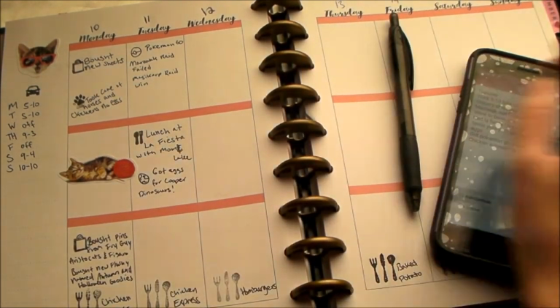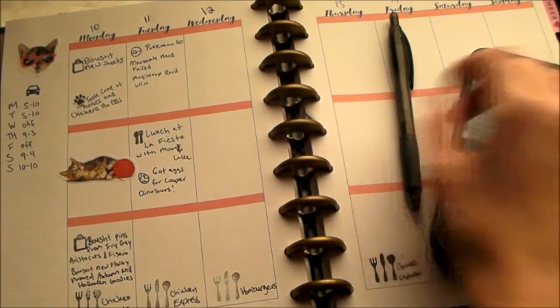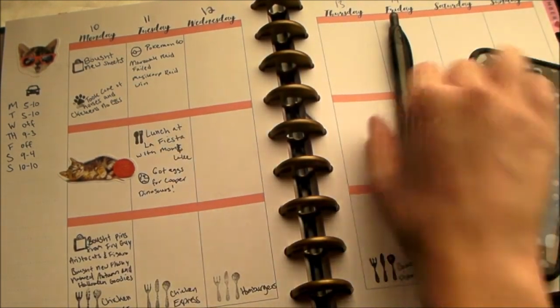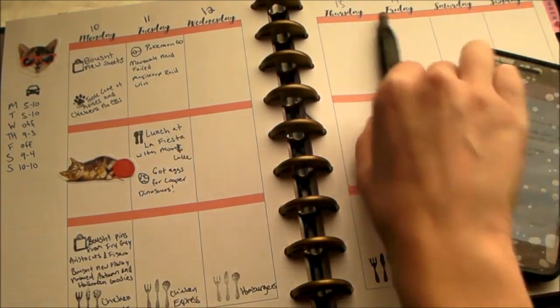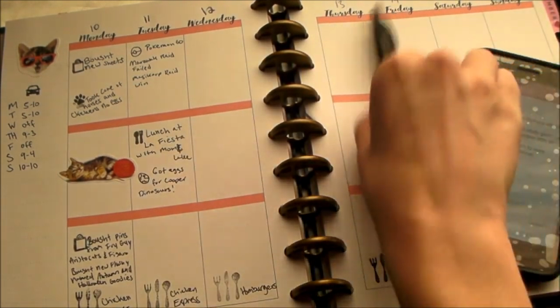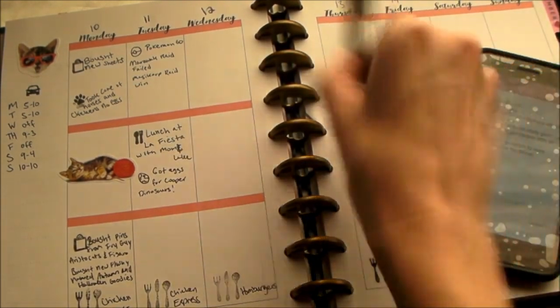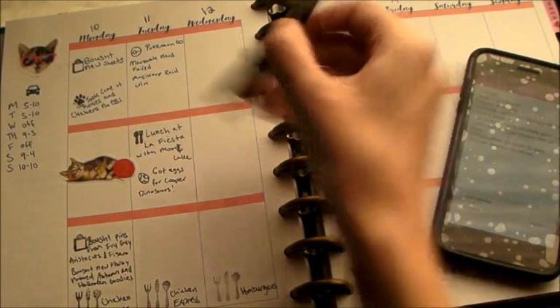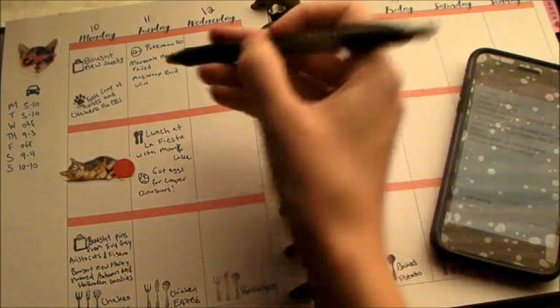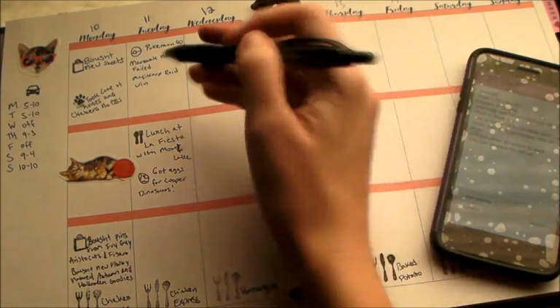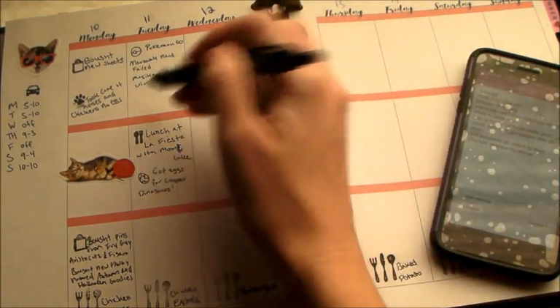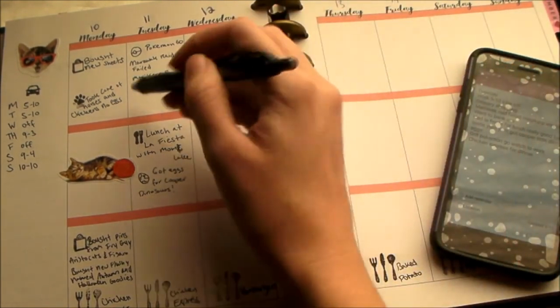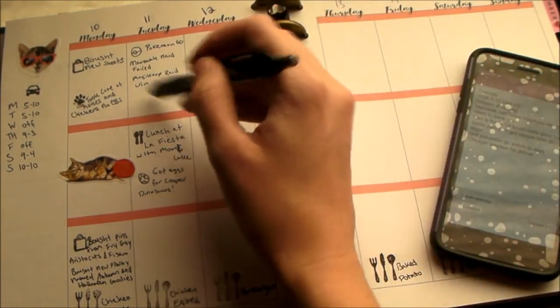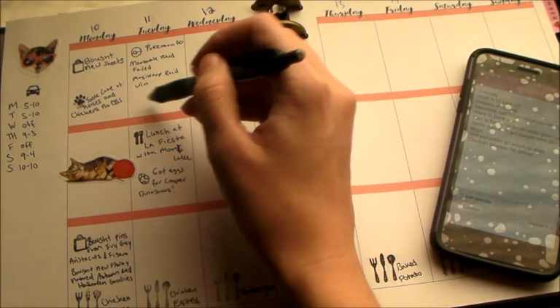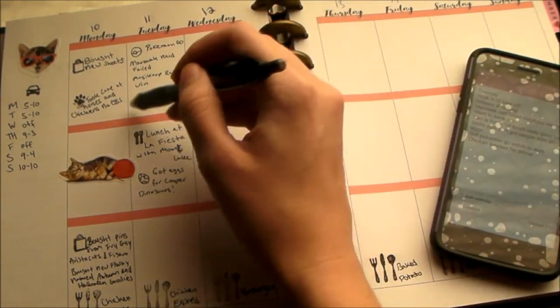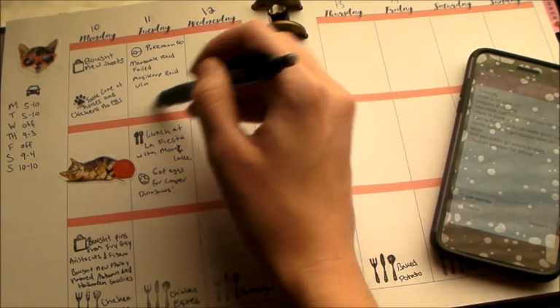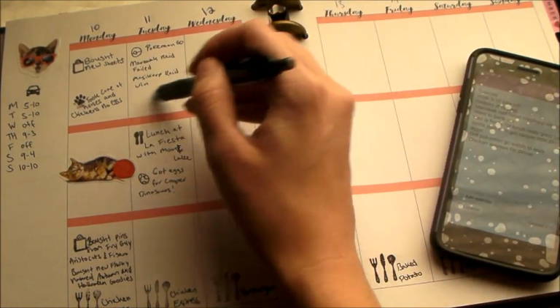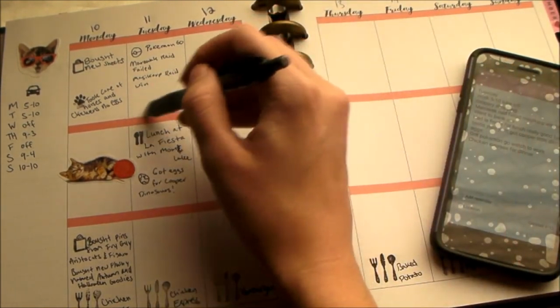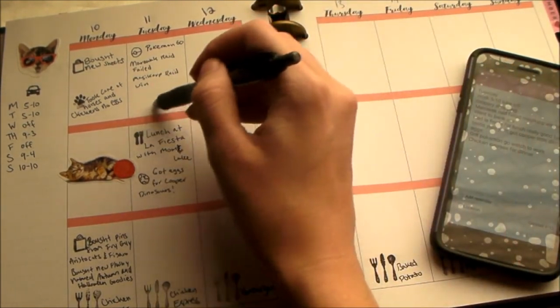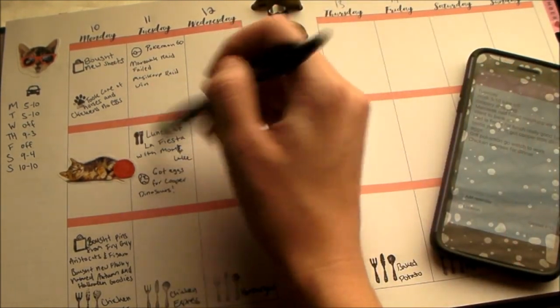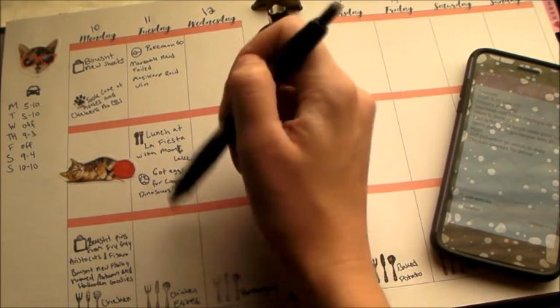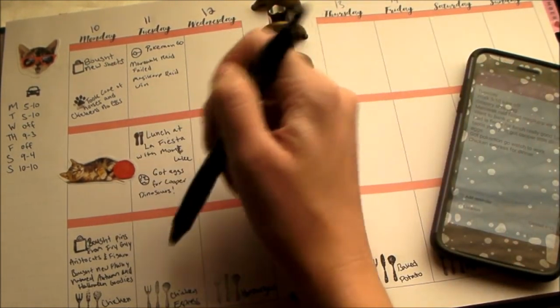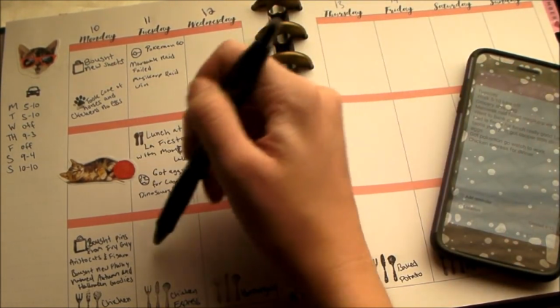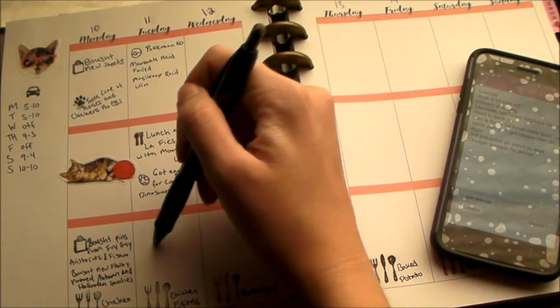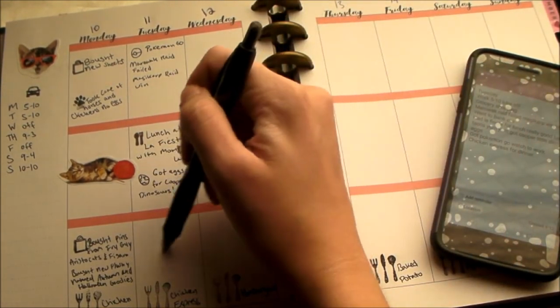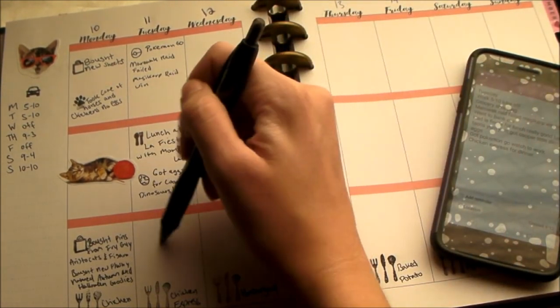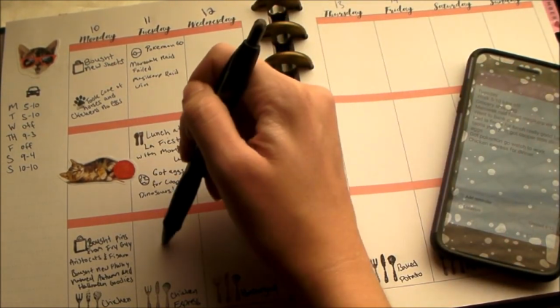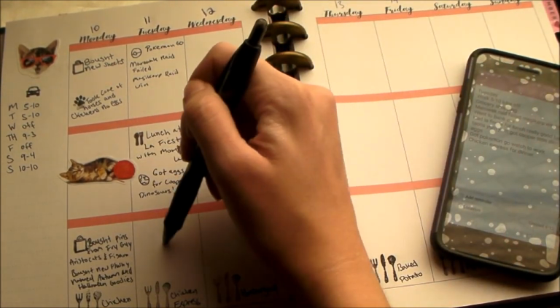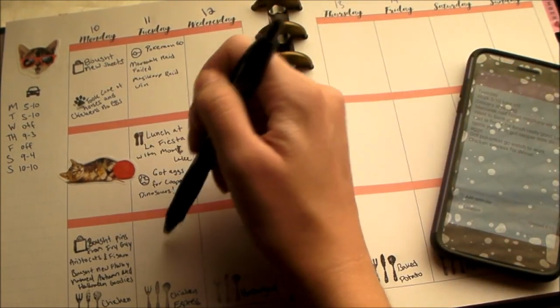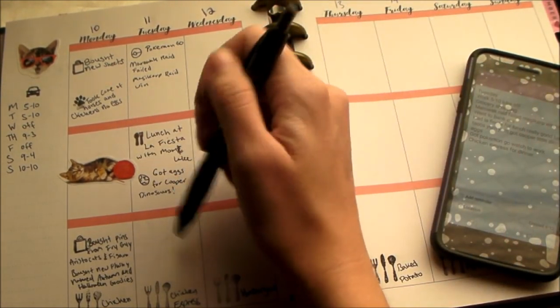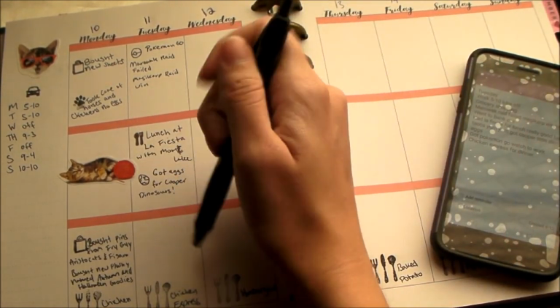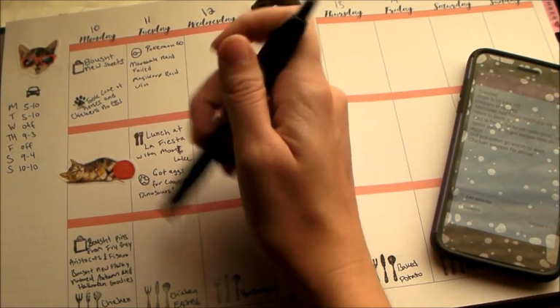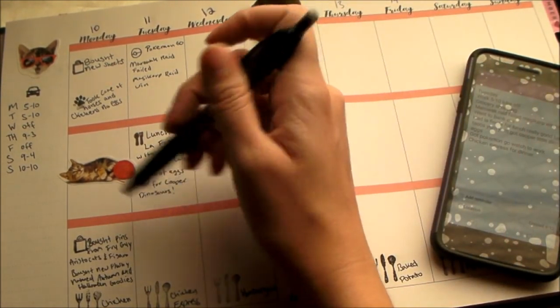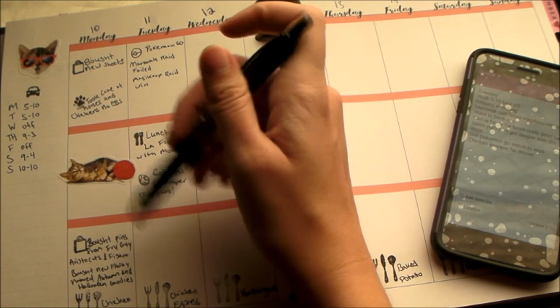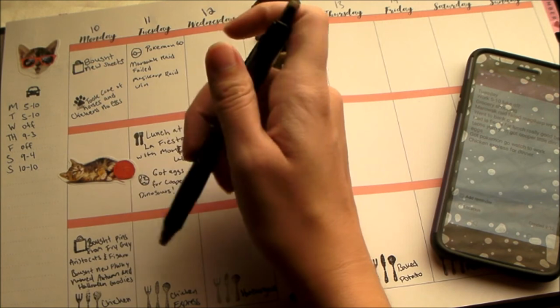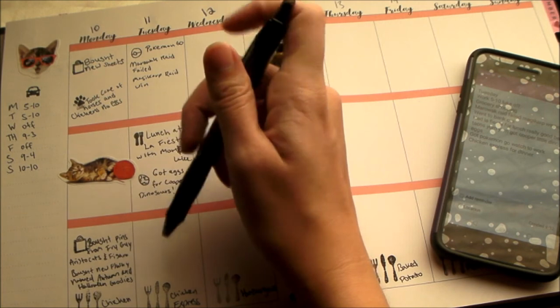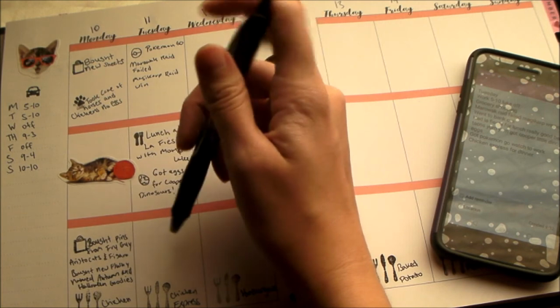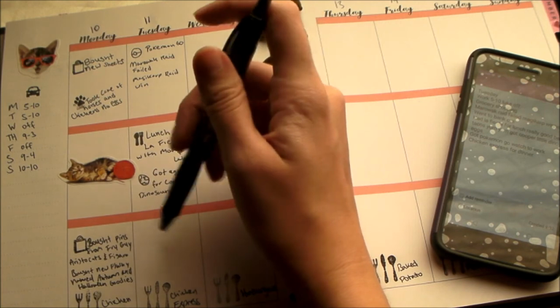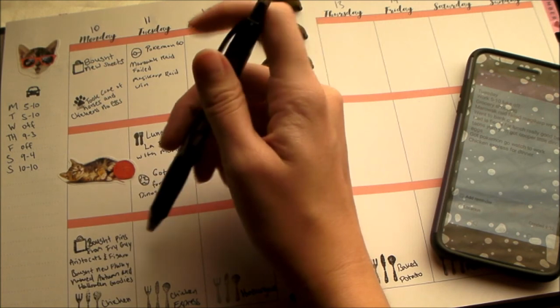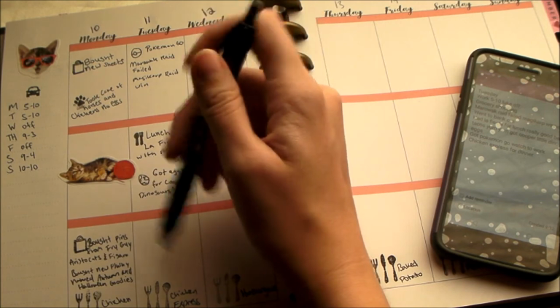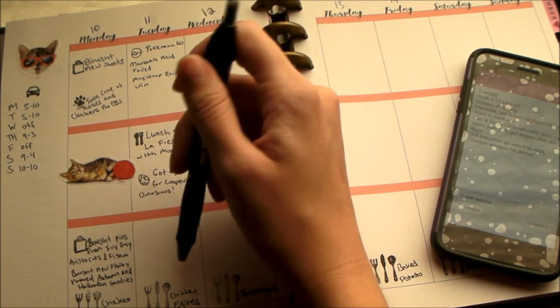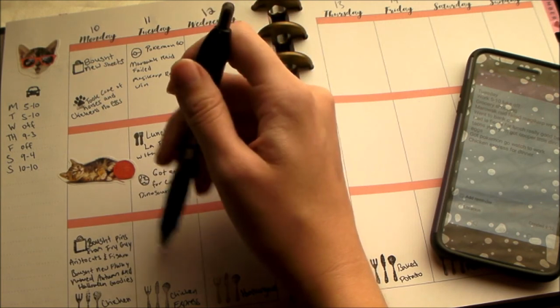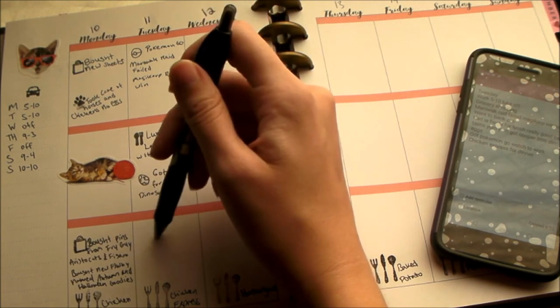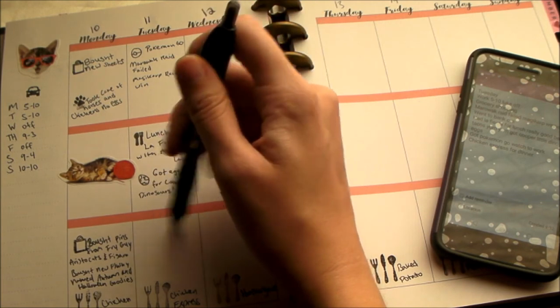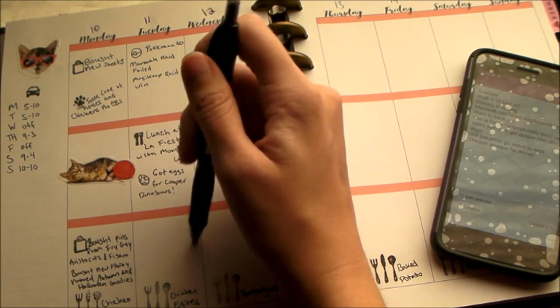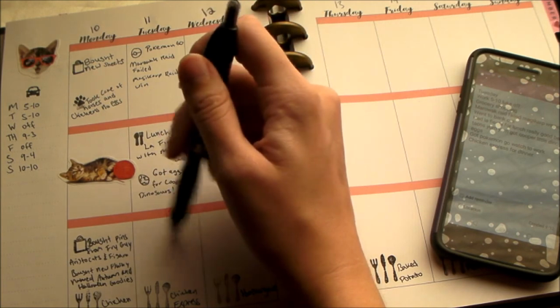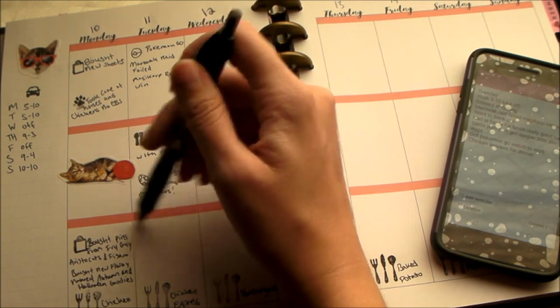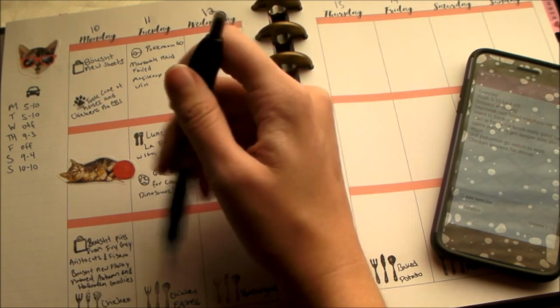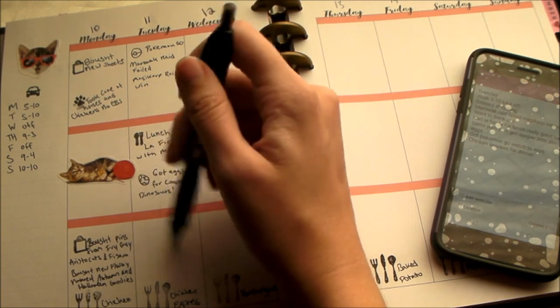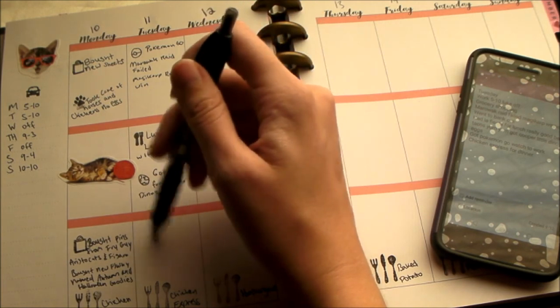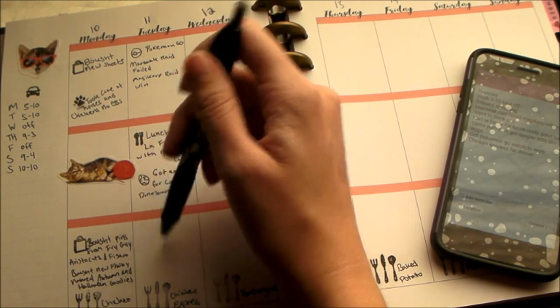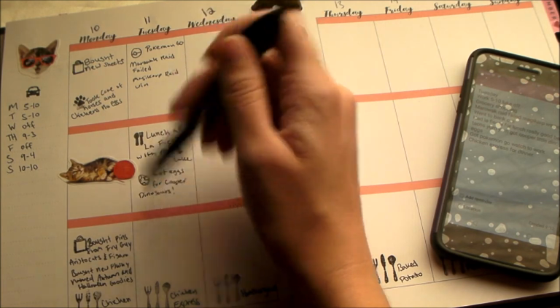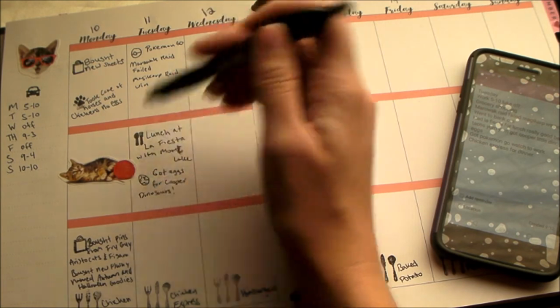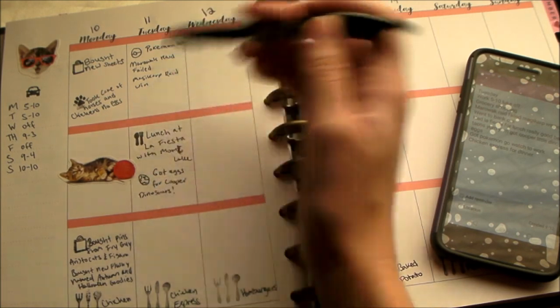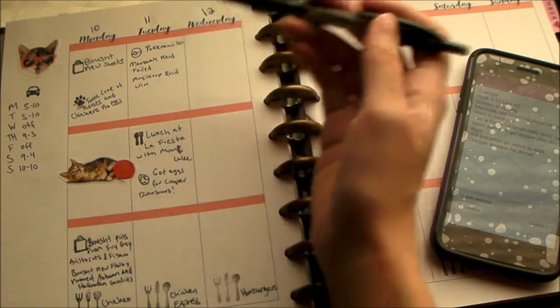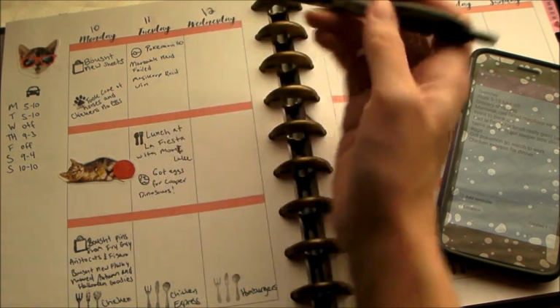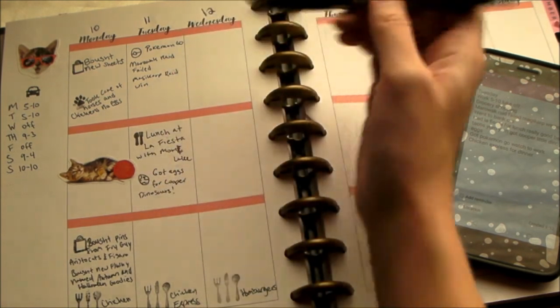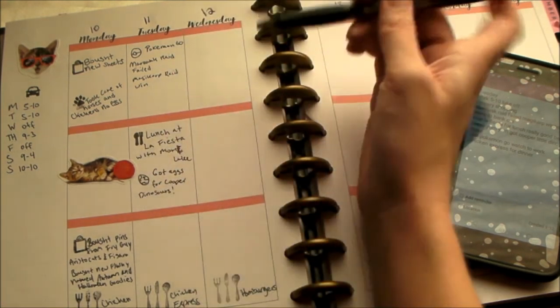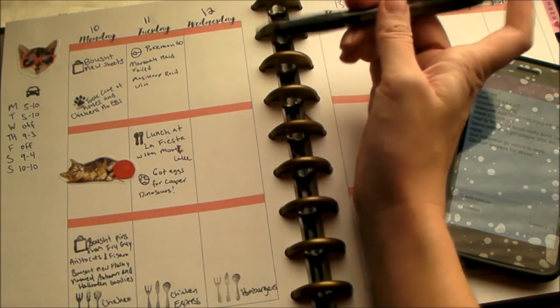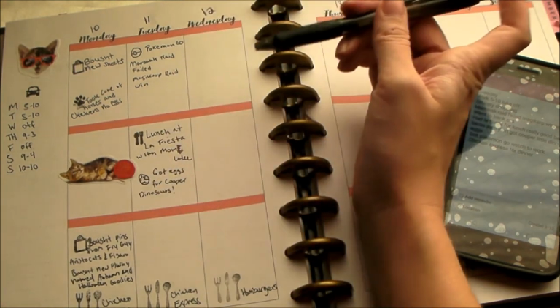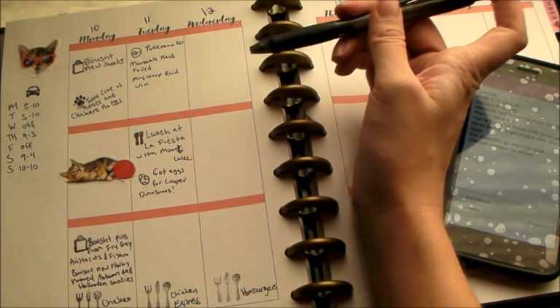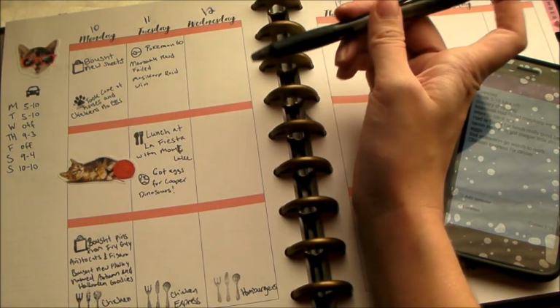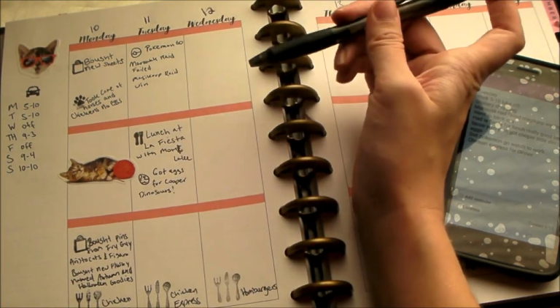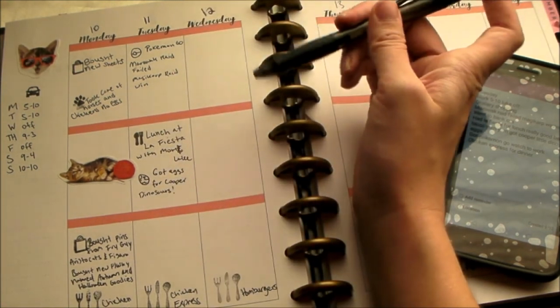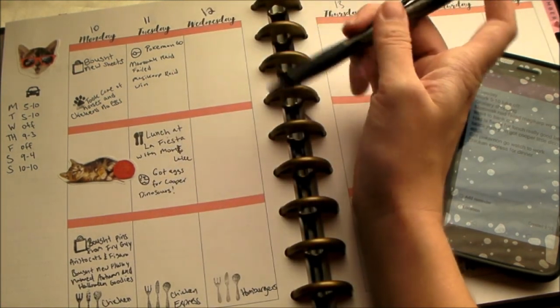I'm going to go ahead and speed this up and fill Tuesday in, and not worry too much about anything here — I'll probably put another sticker or something there.